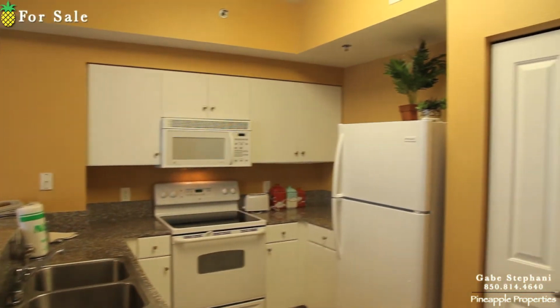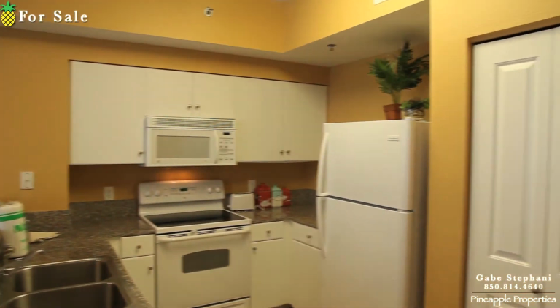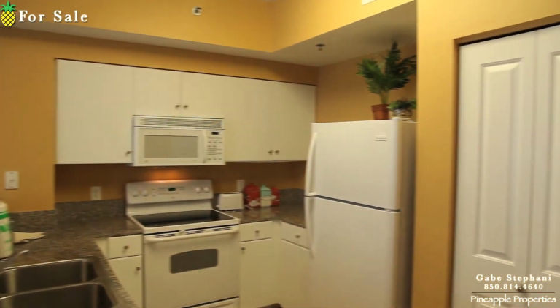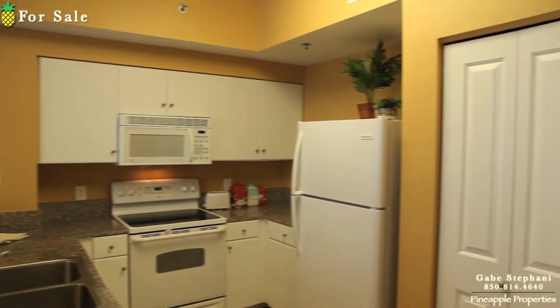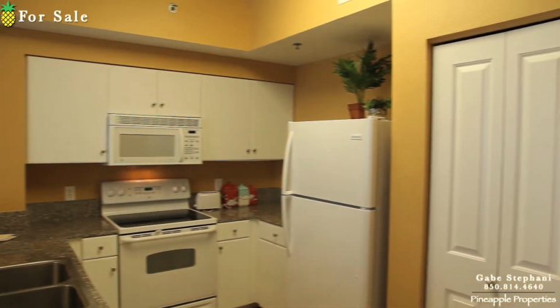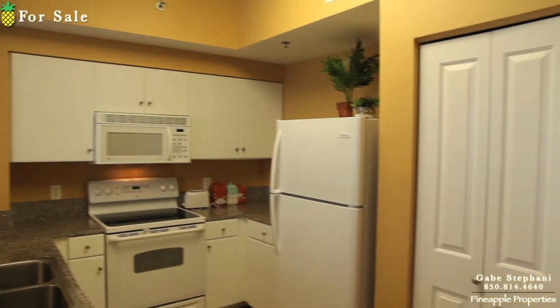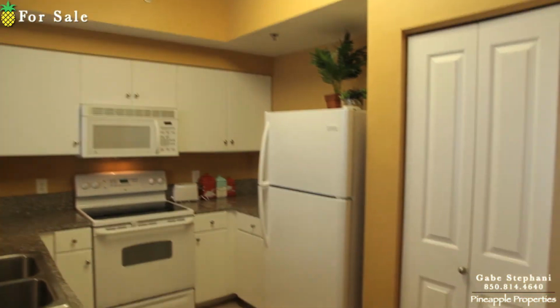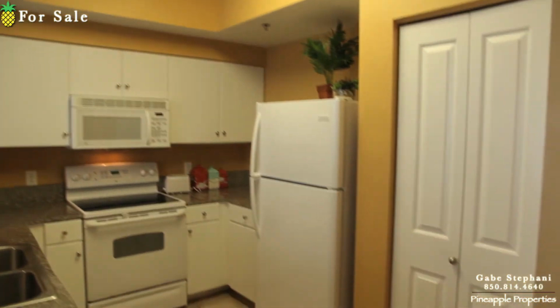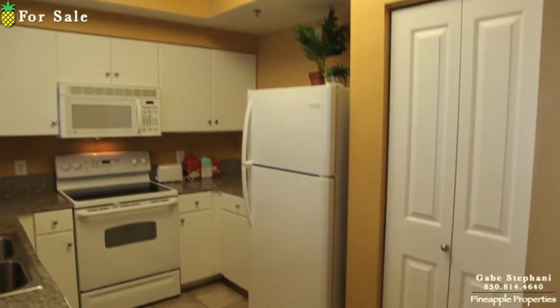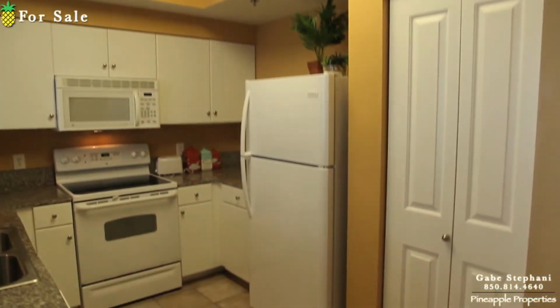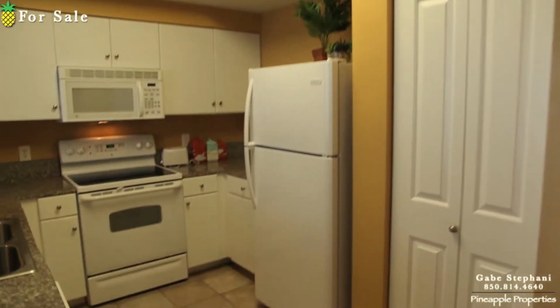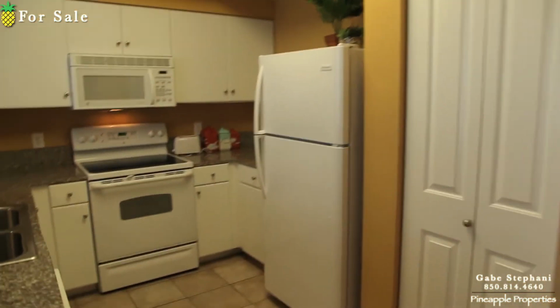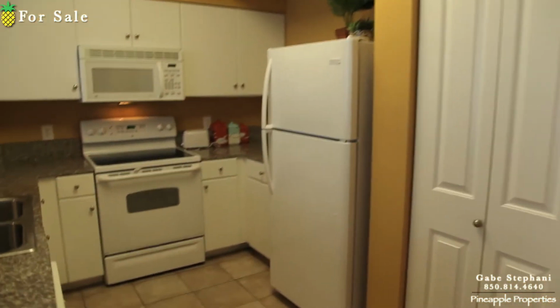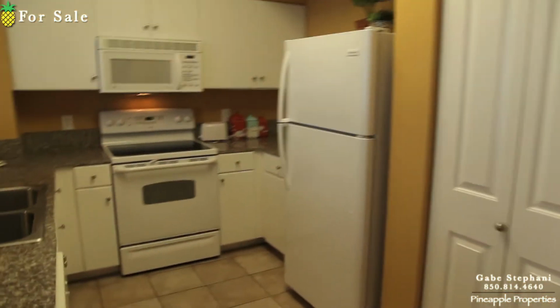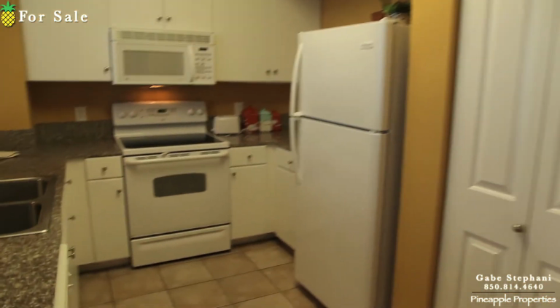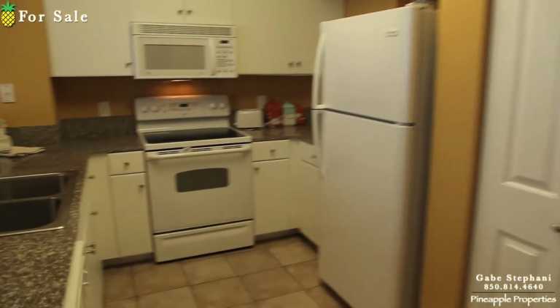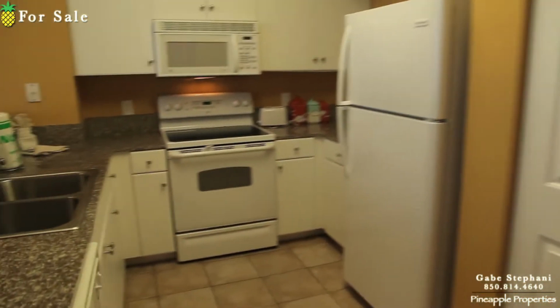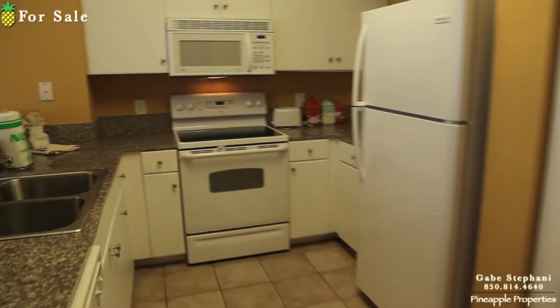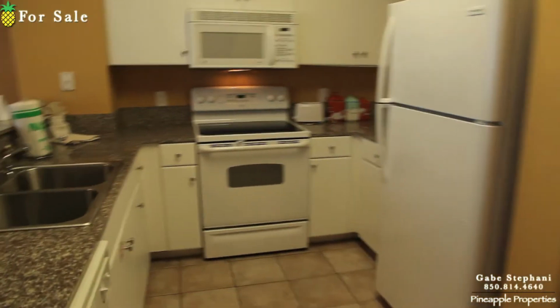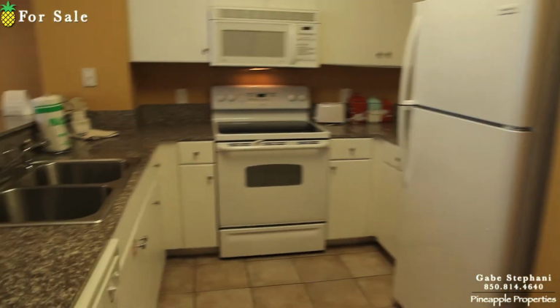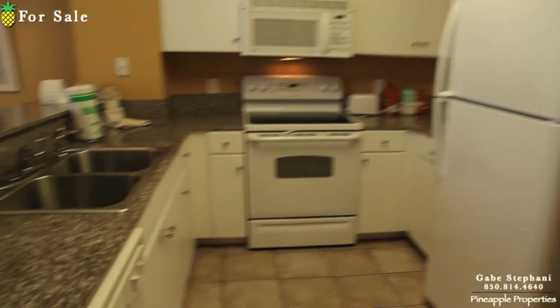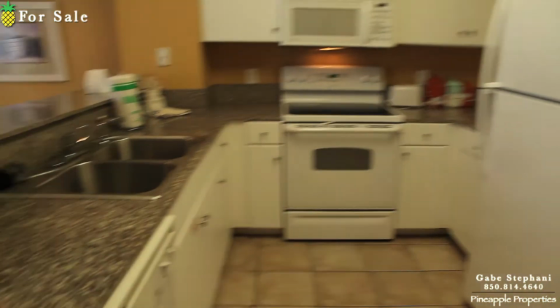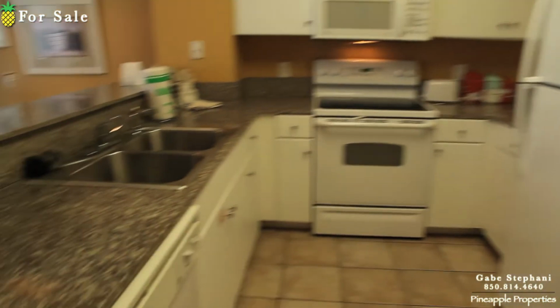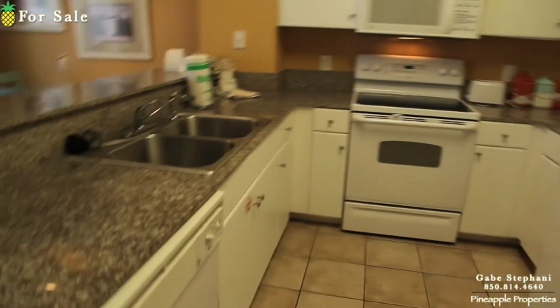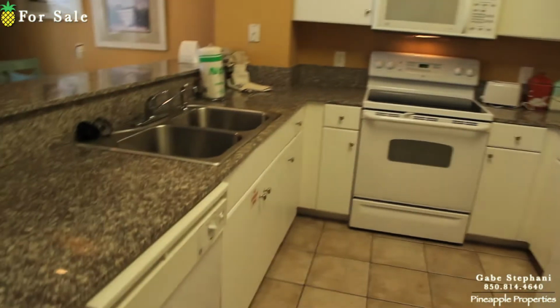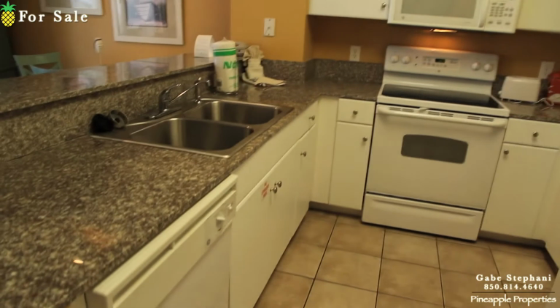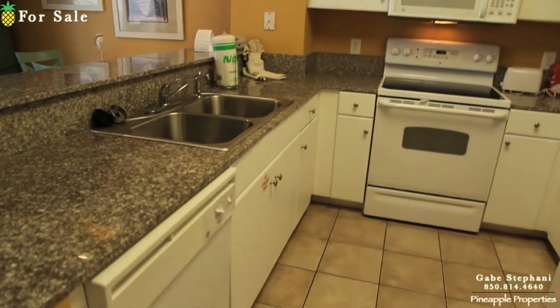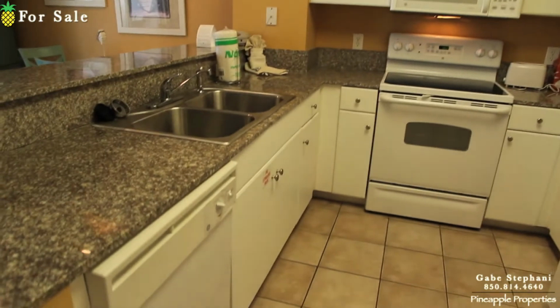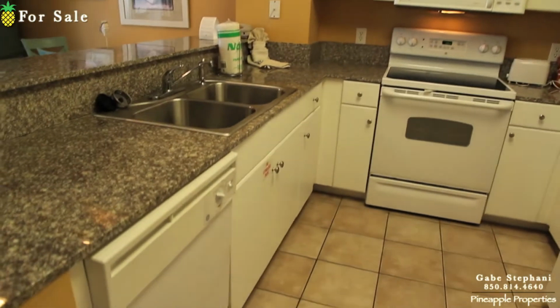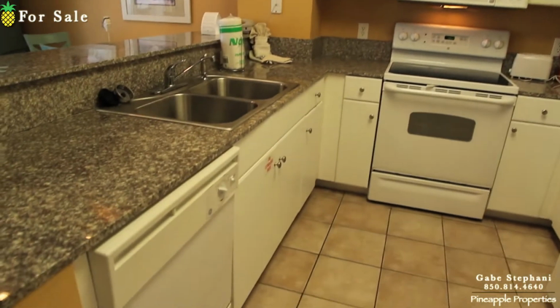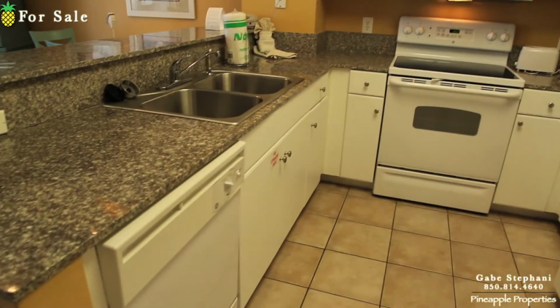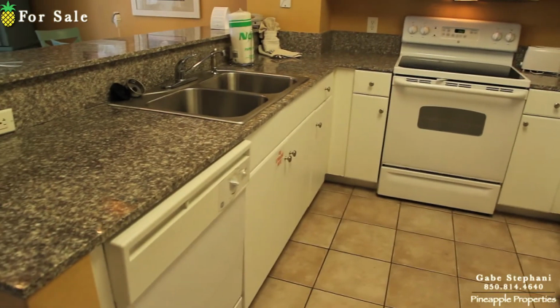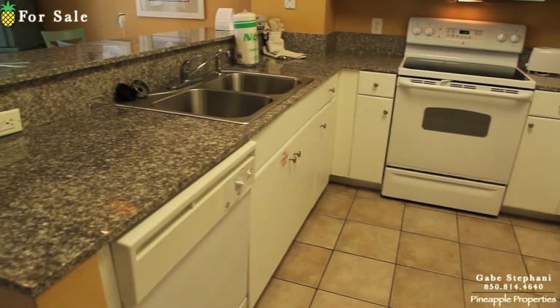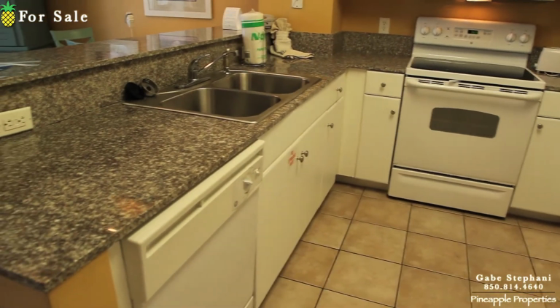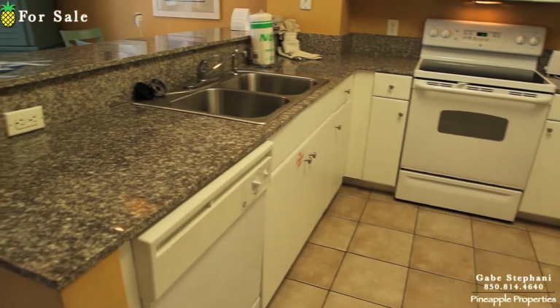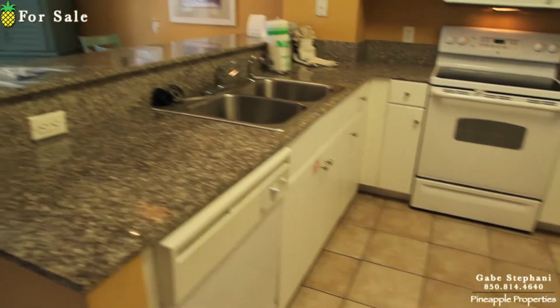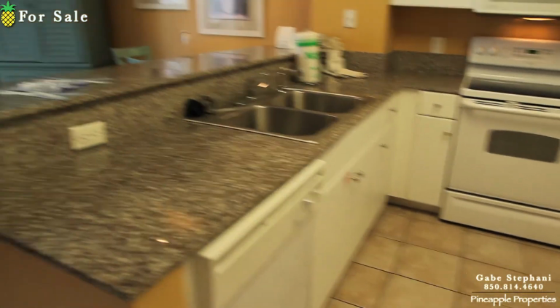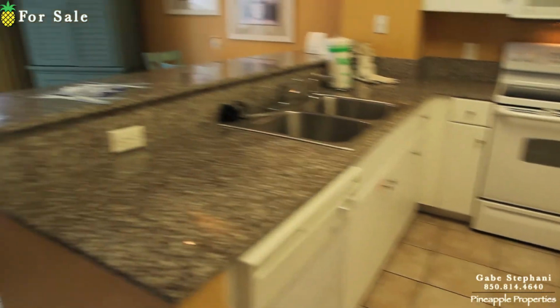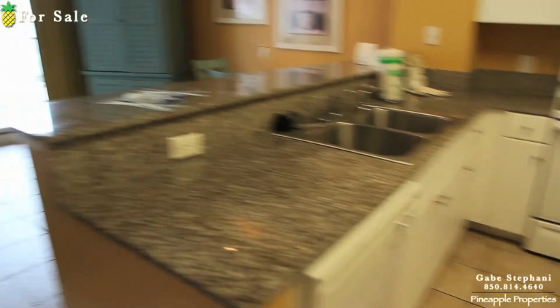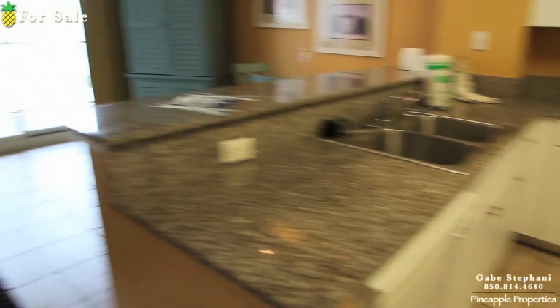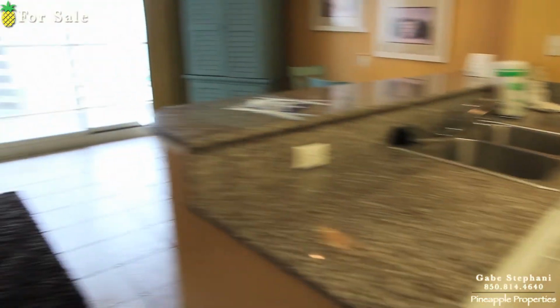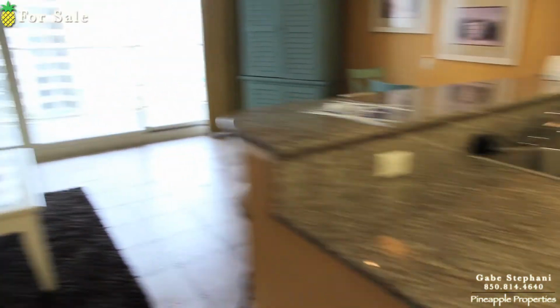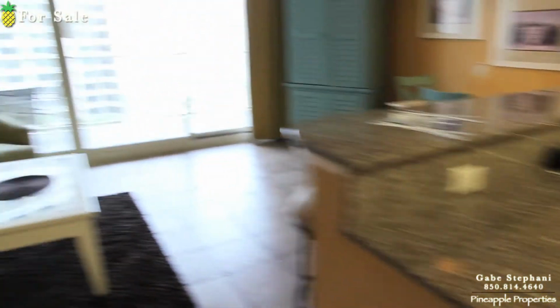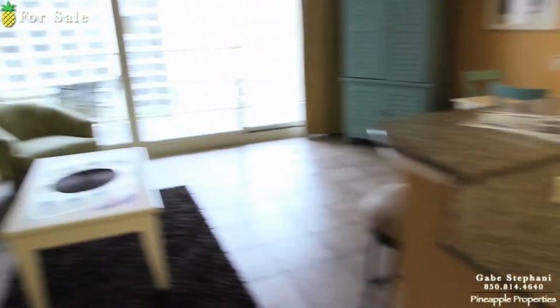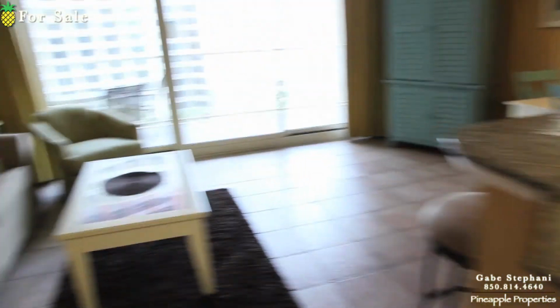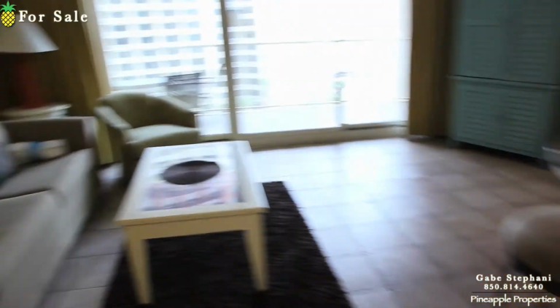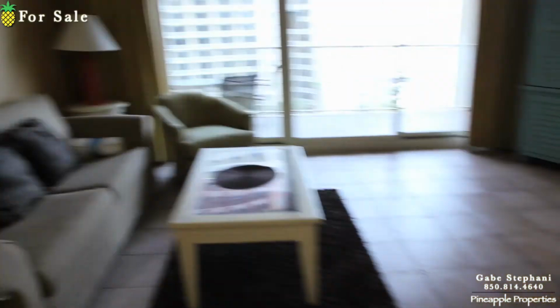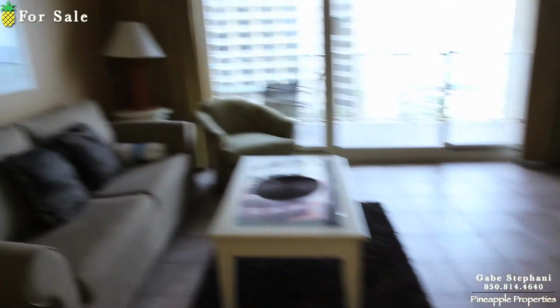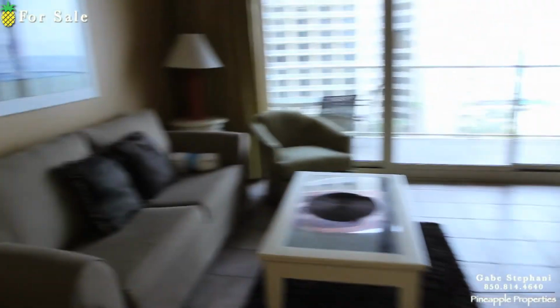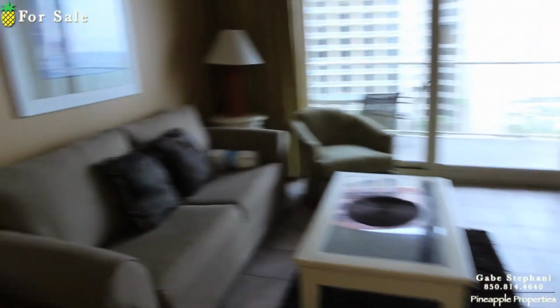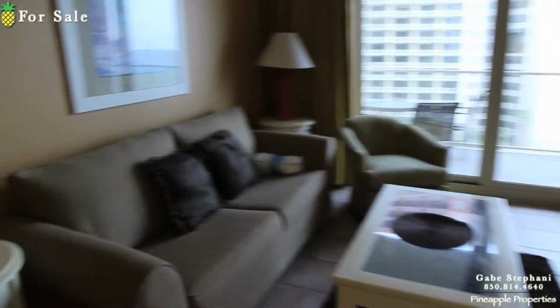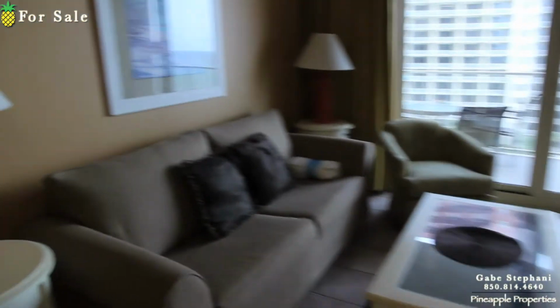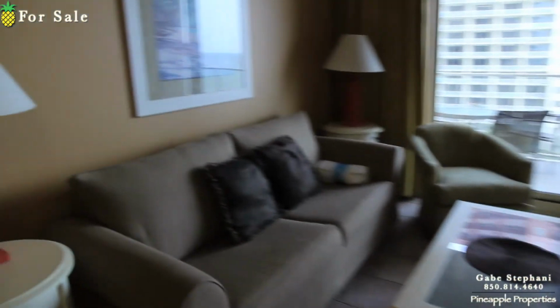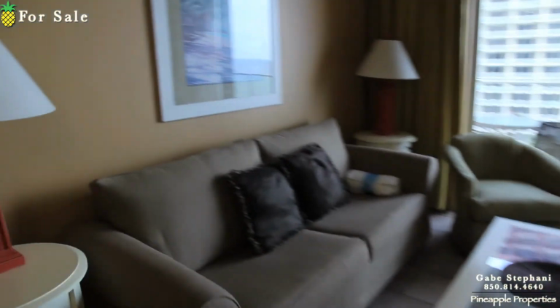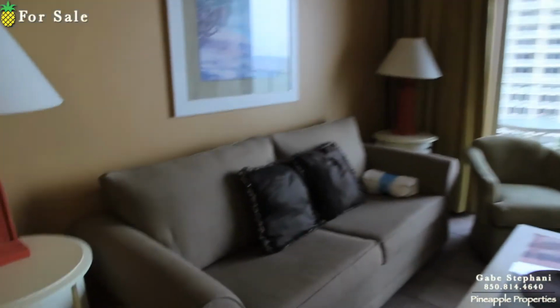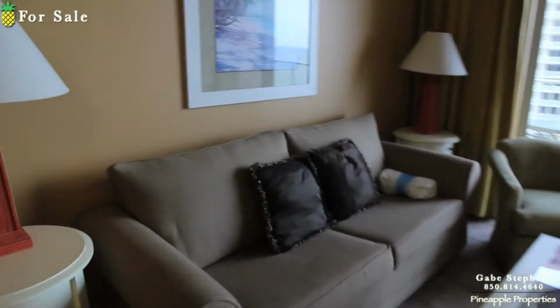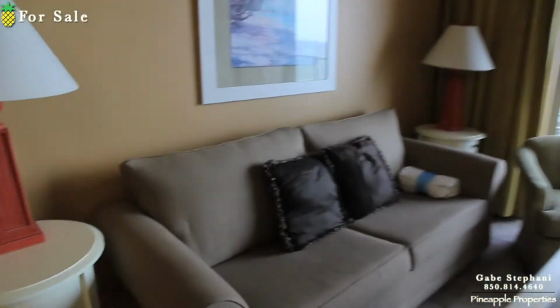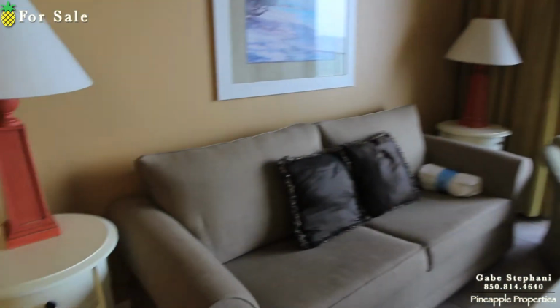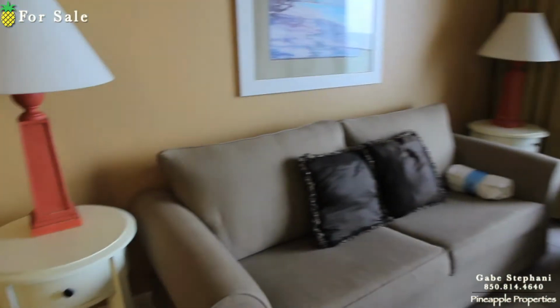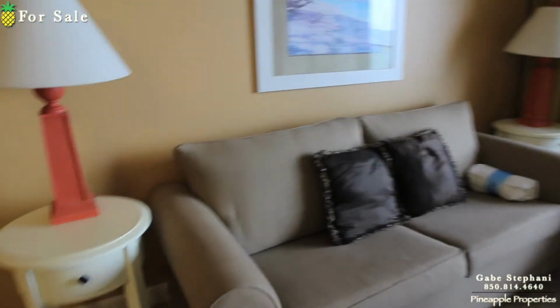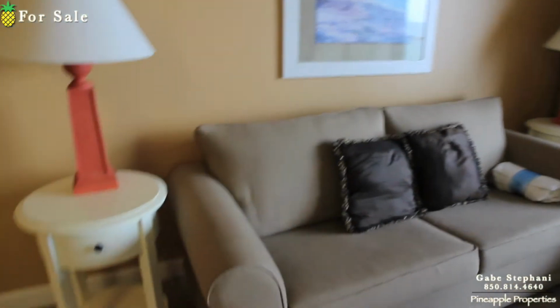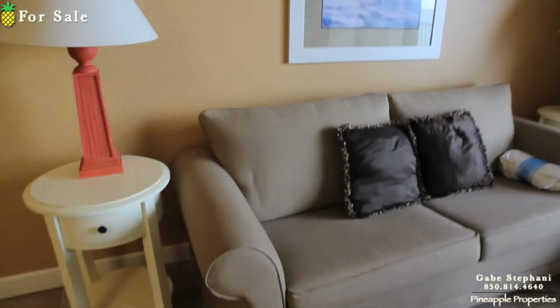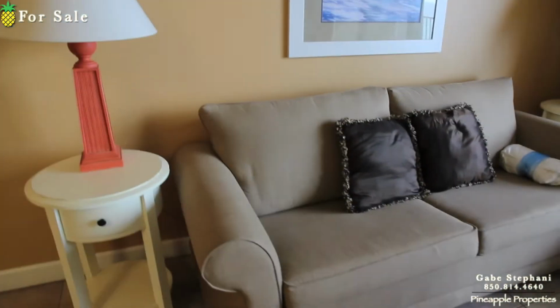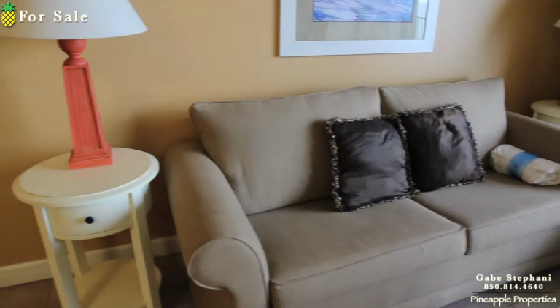Kitchen with pantry. Dishwasher. It's got a newer sofa.